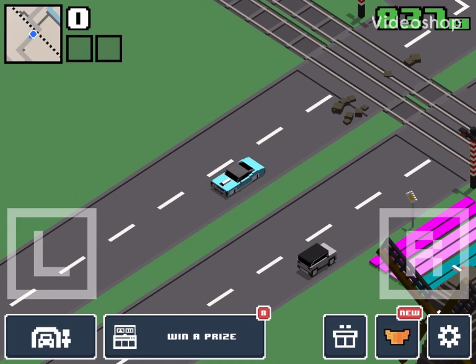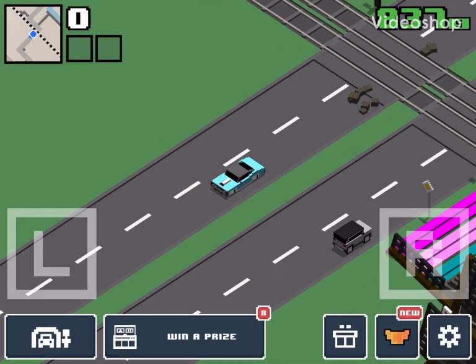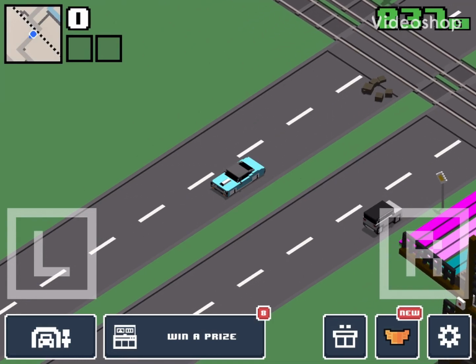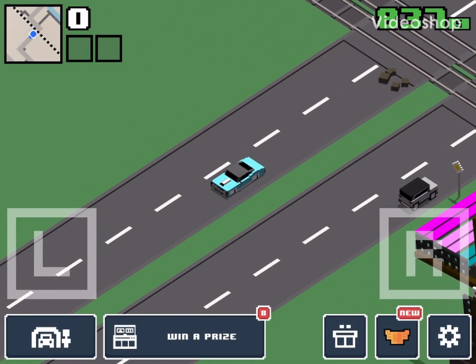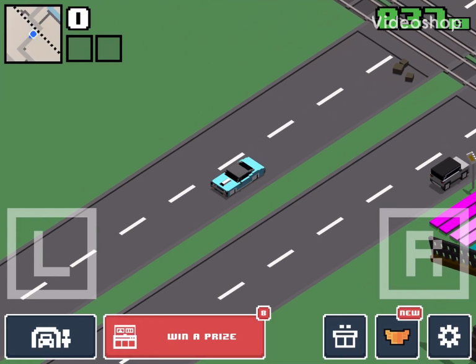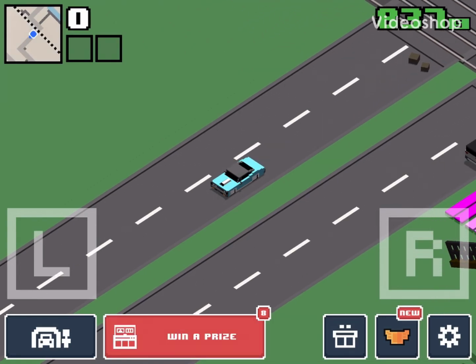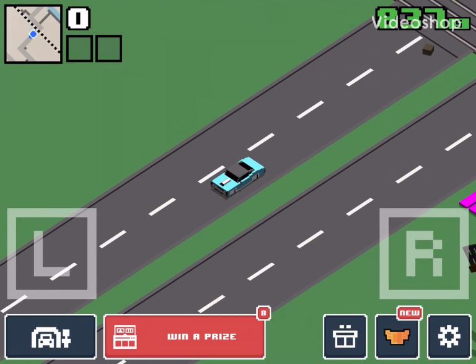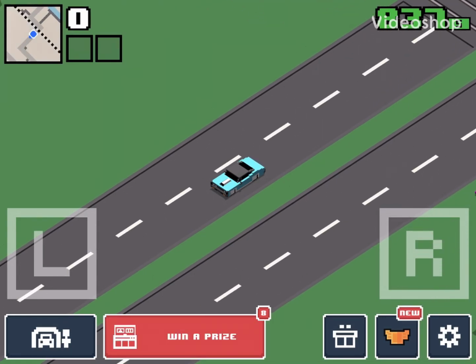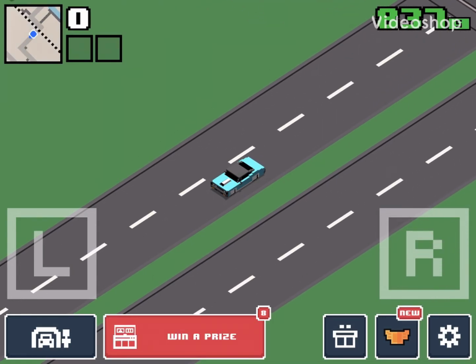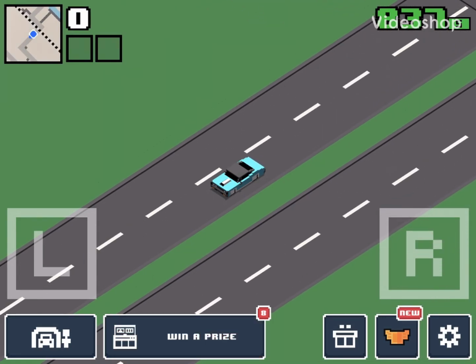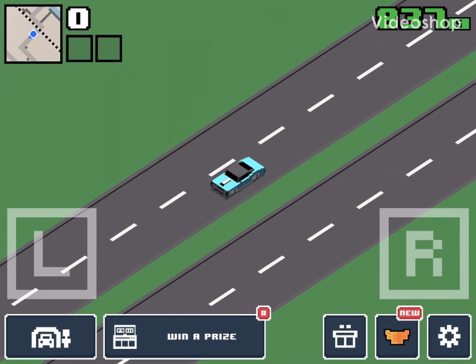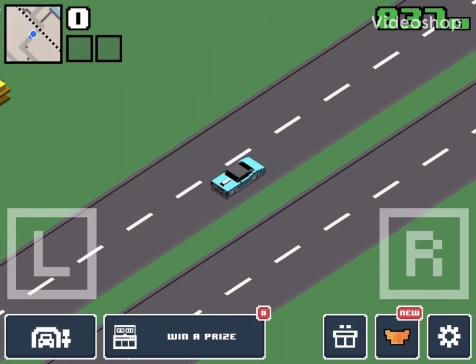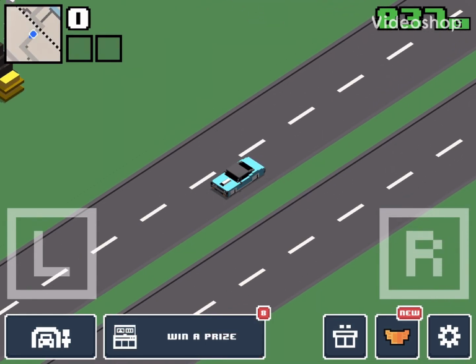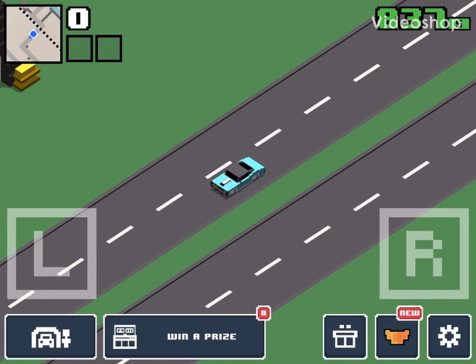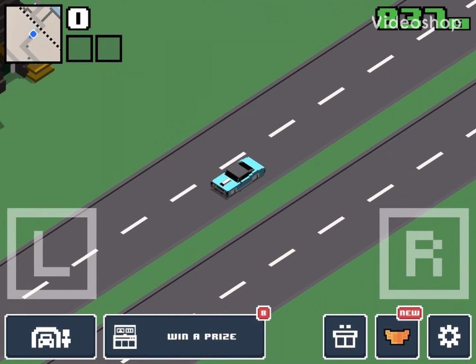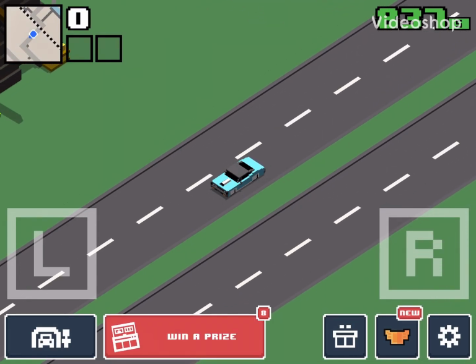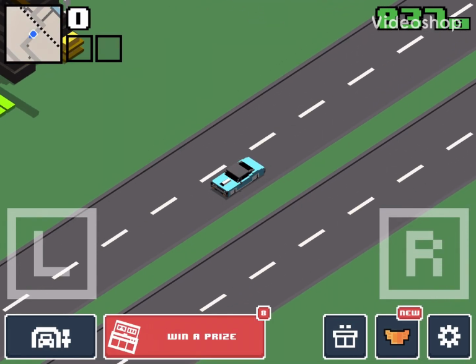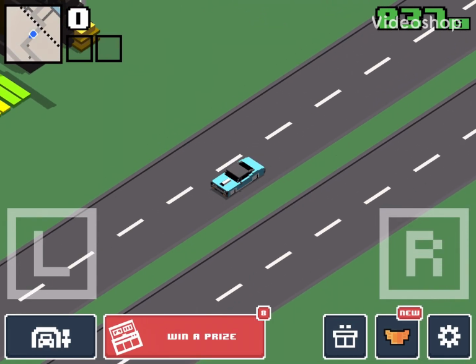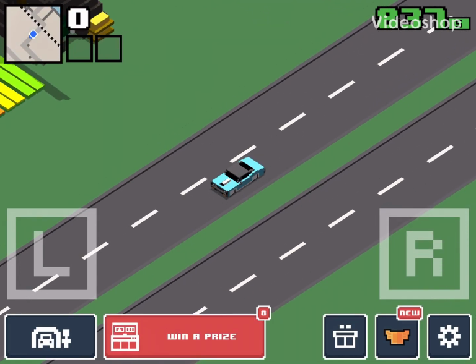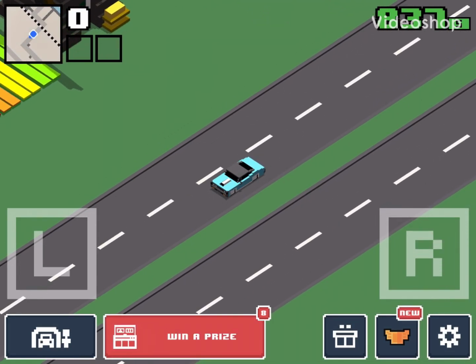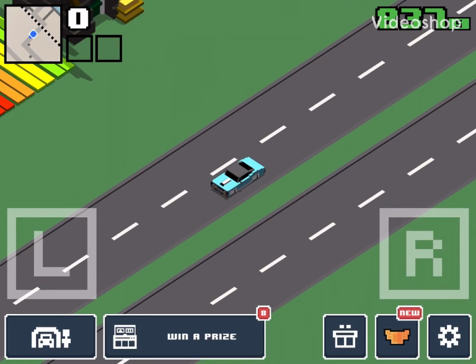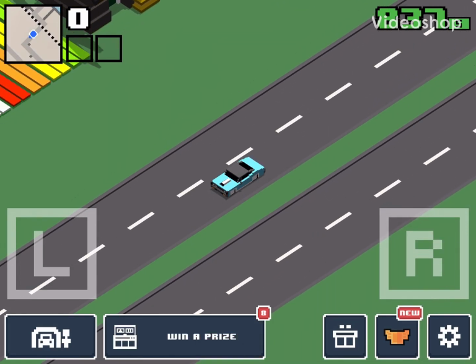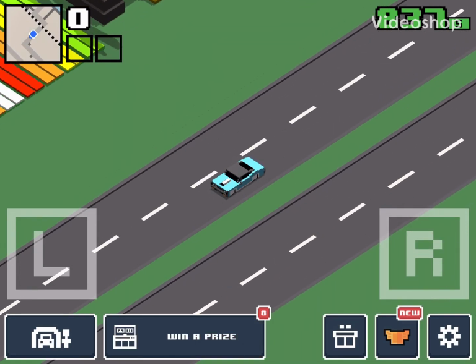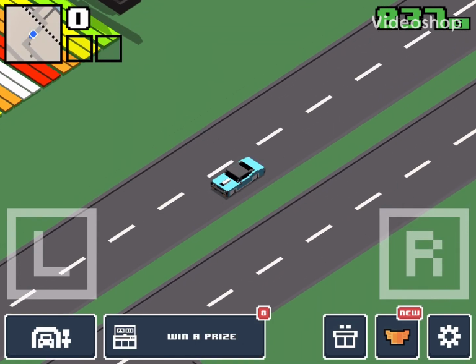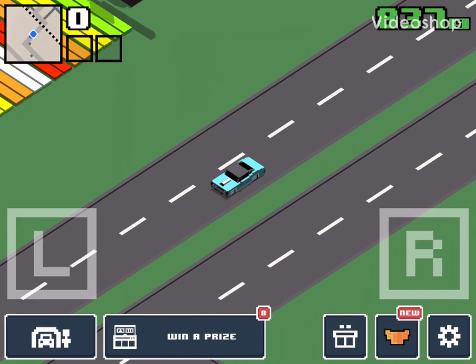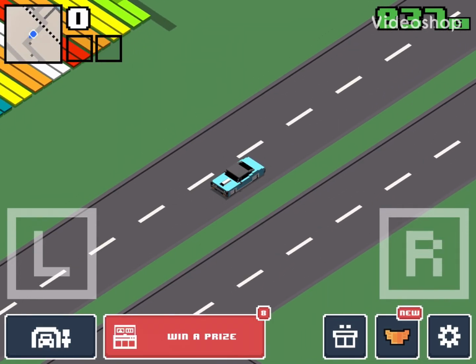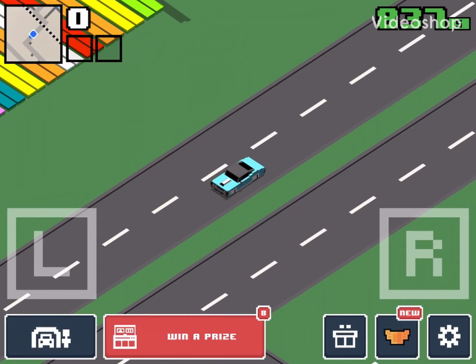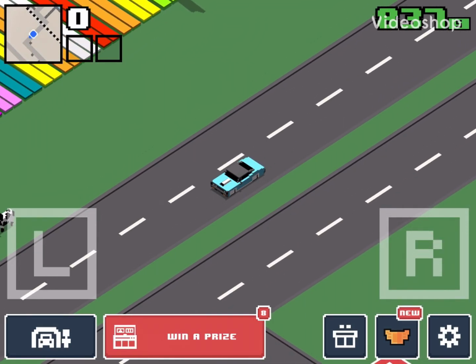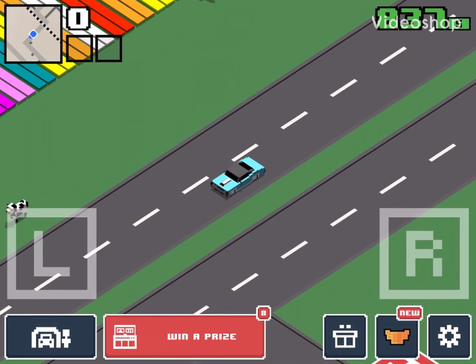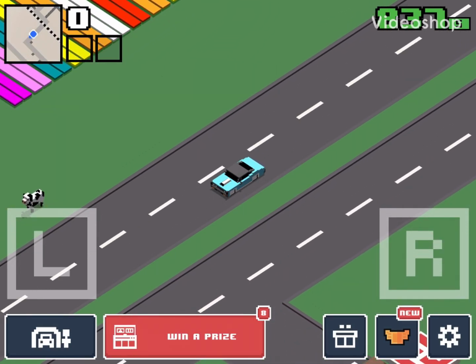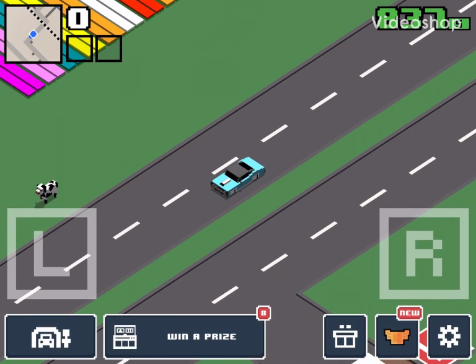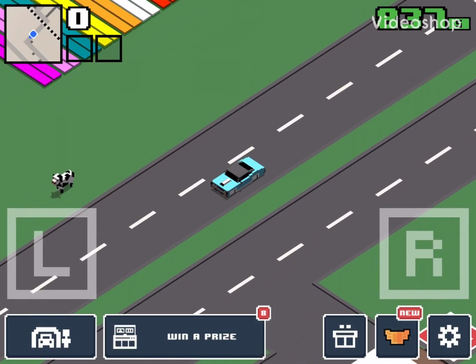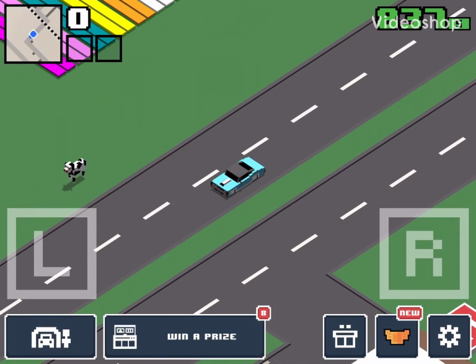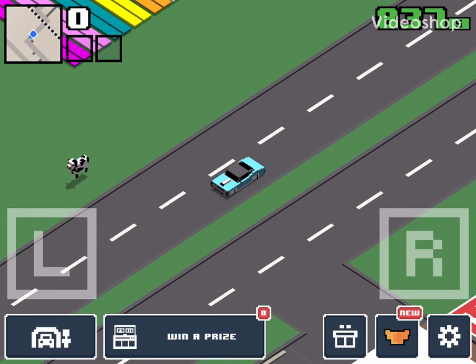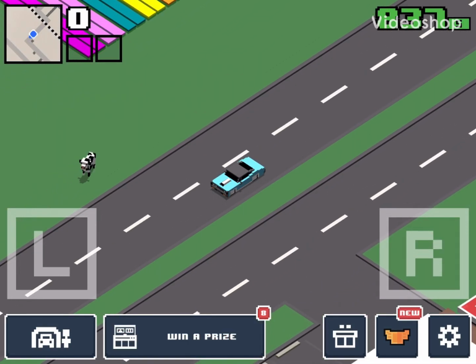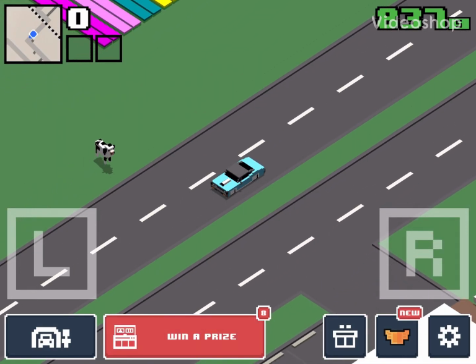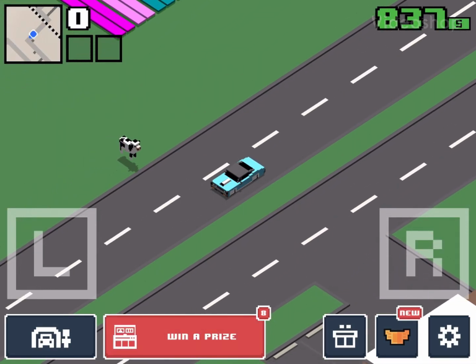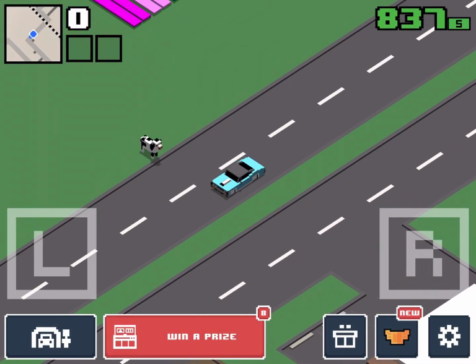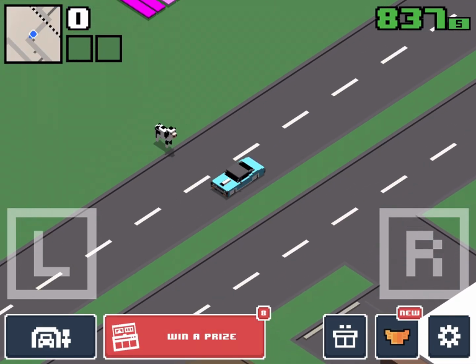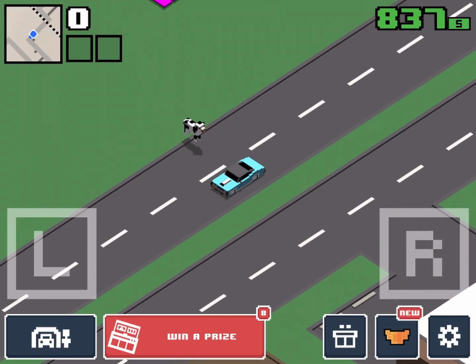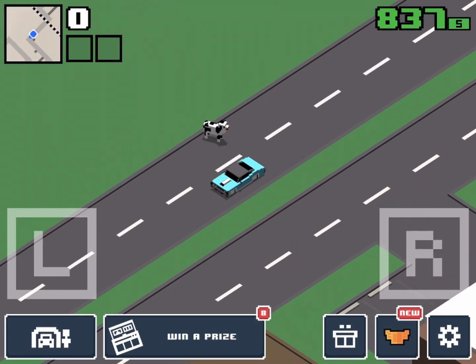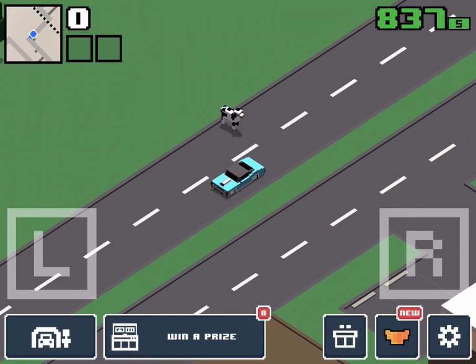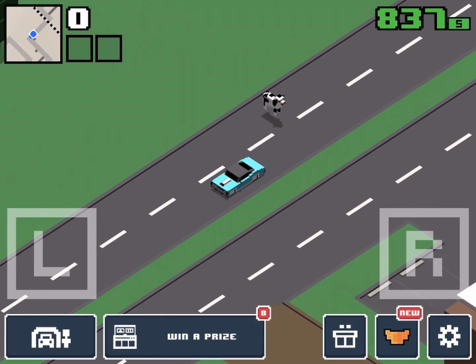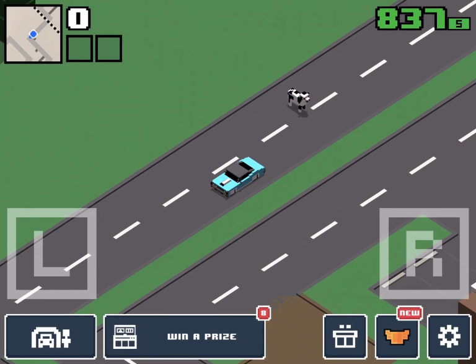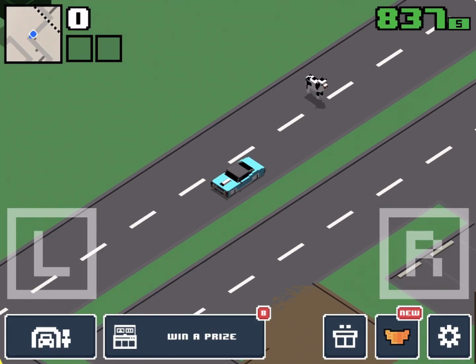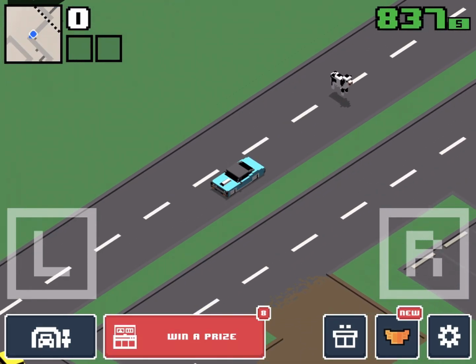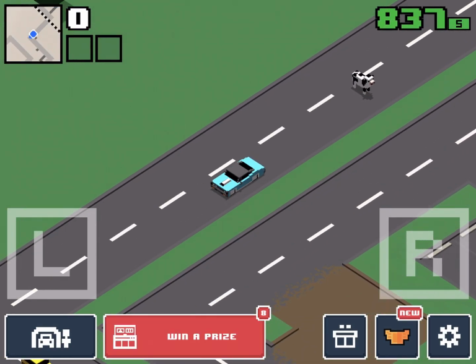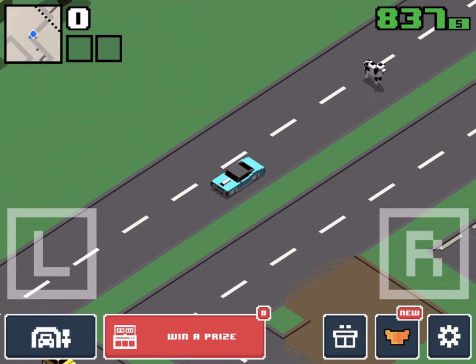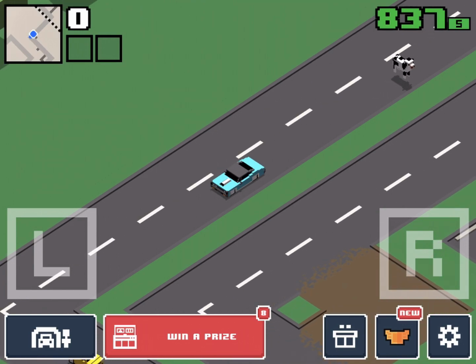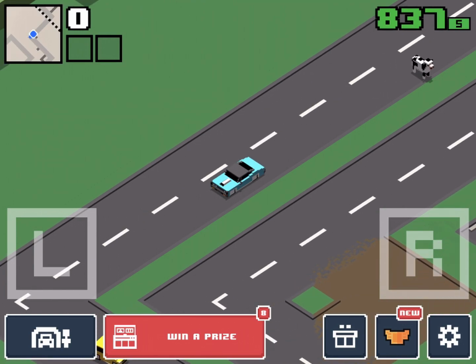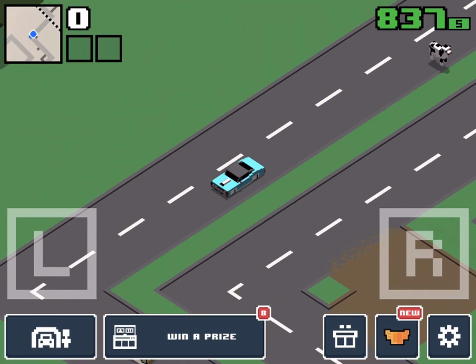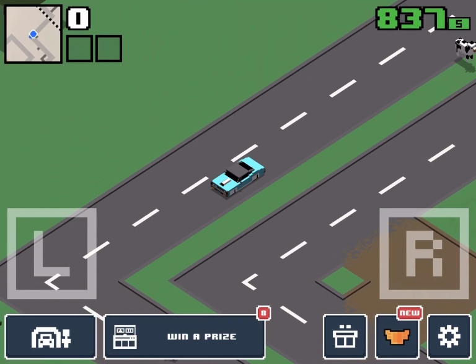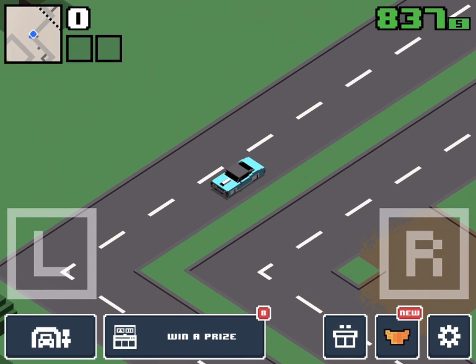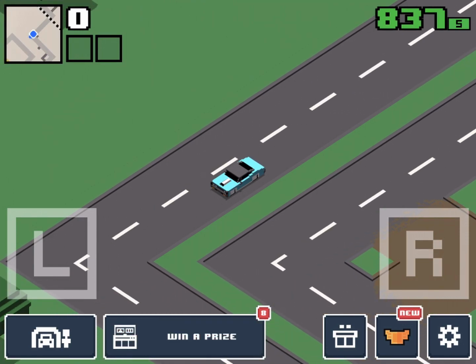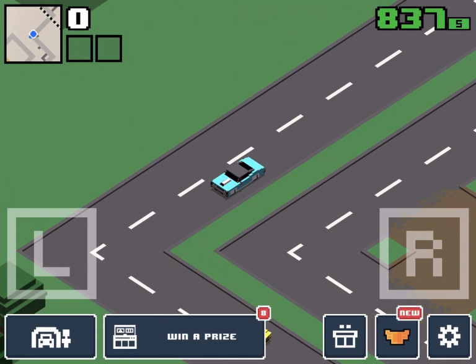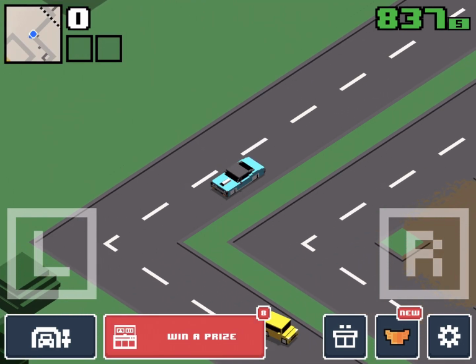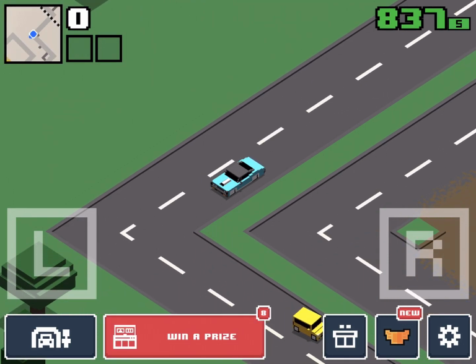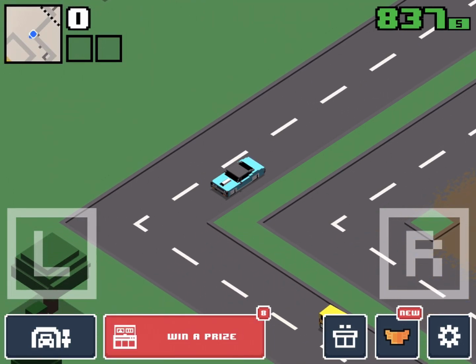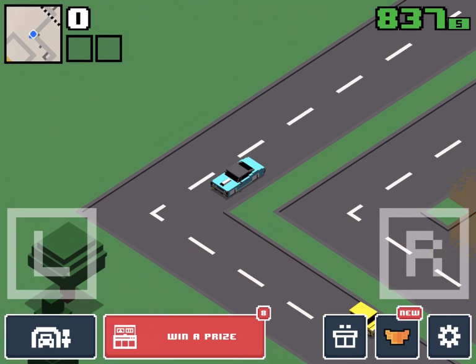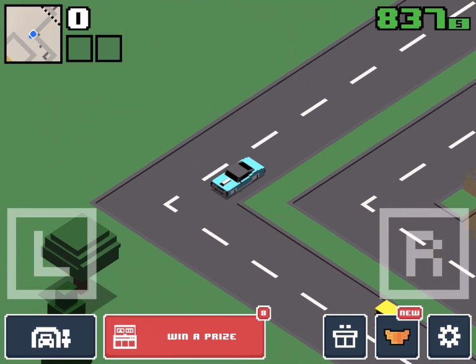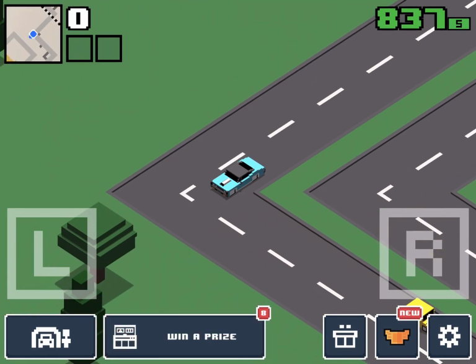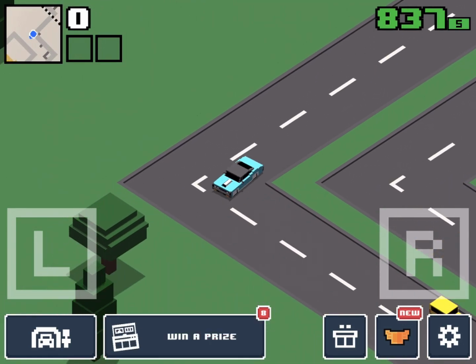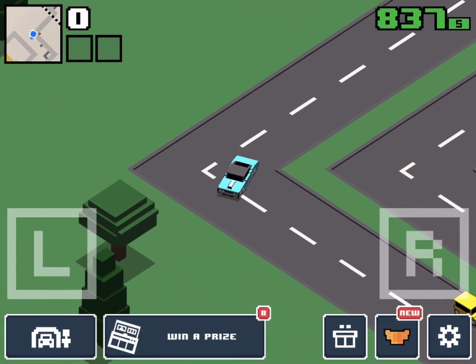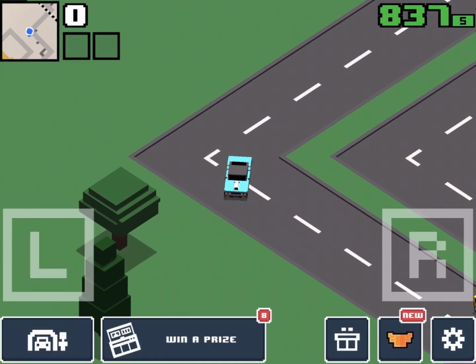Hey, what's going on guys? MasterLuke48 here and today we are back playing Smashy Road, and today we are going to fully upgrade the 1967.